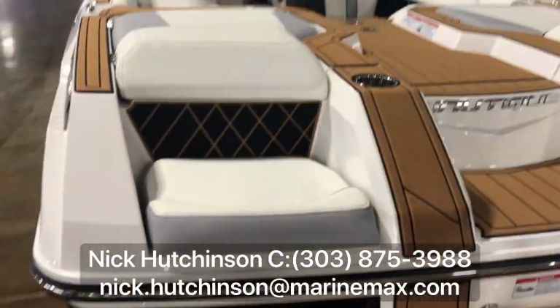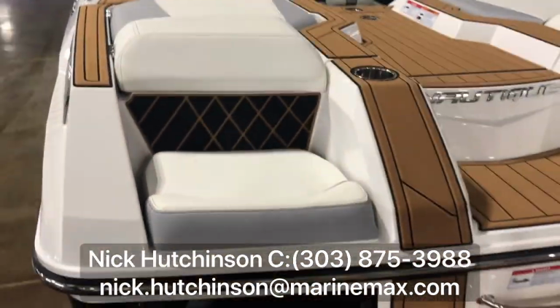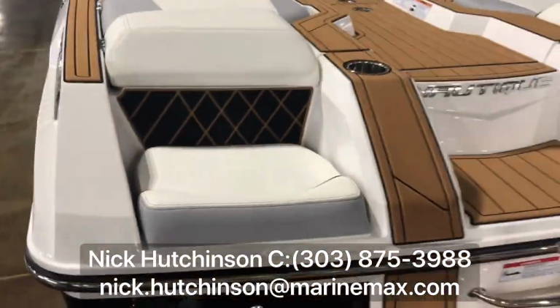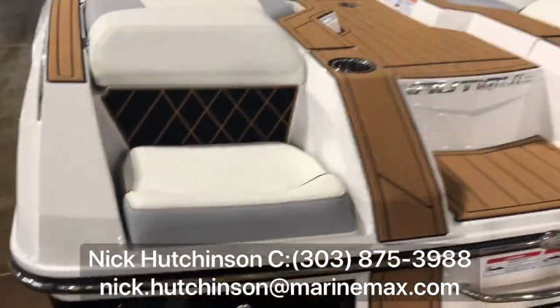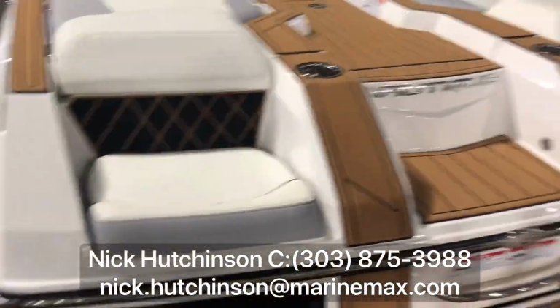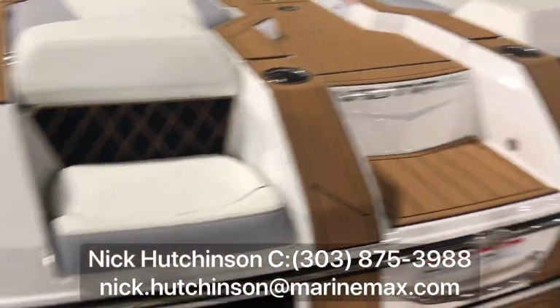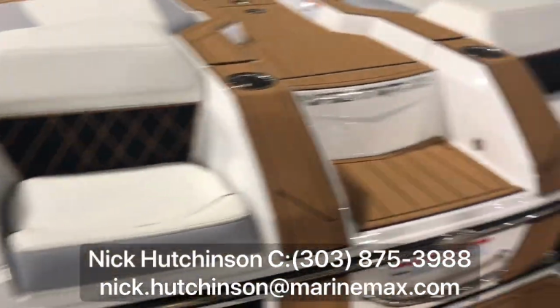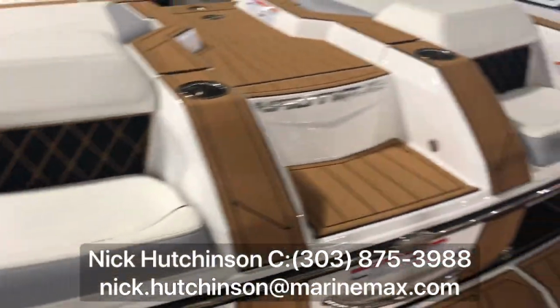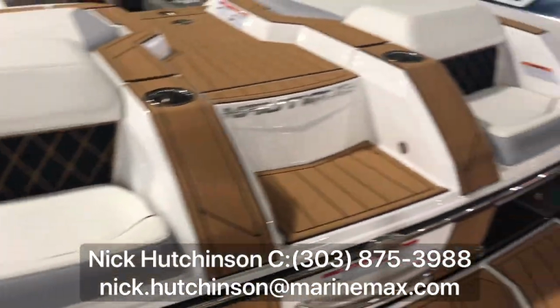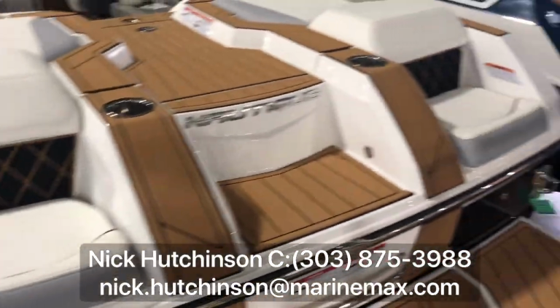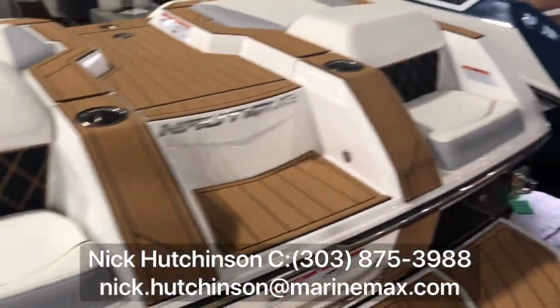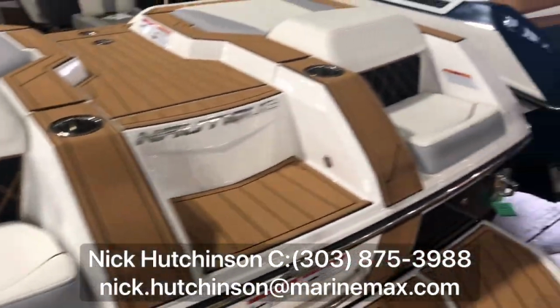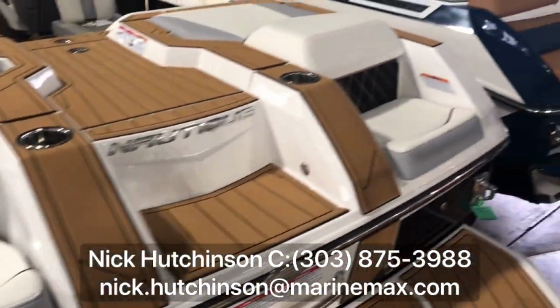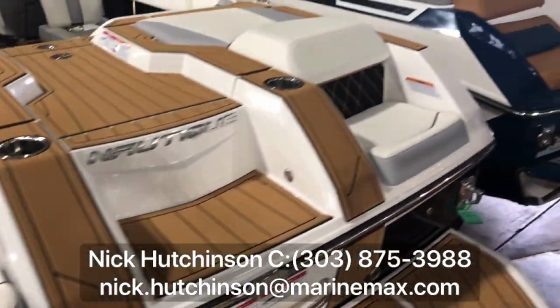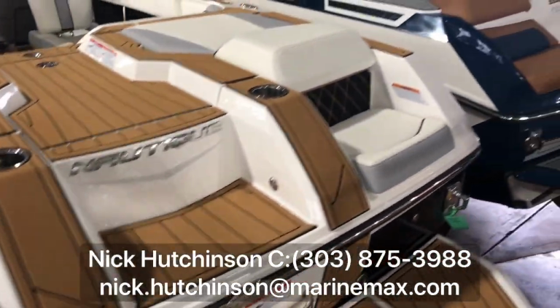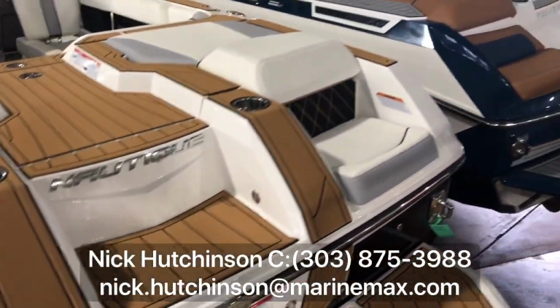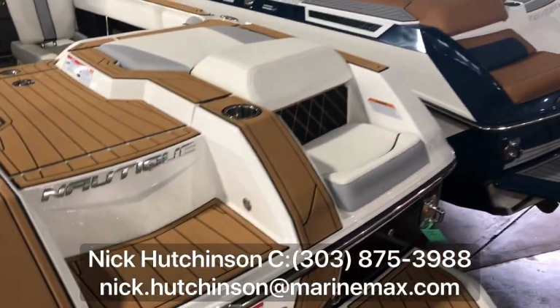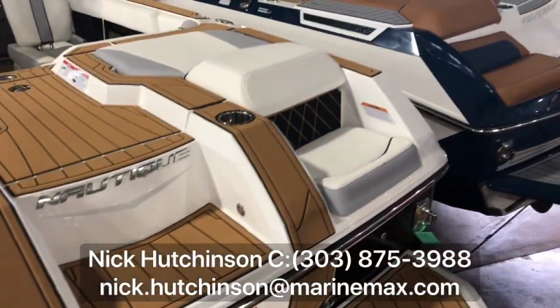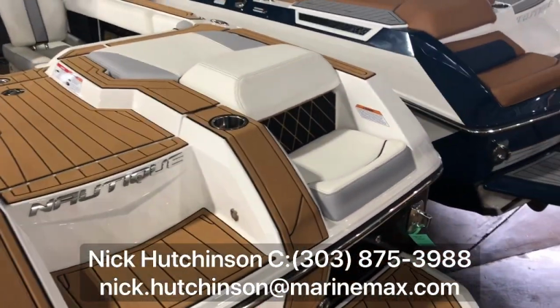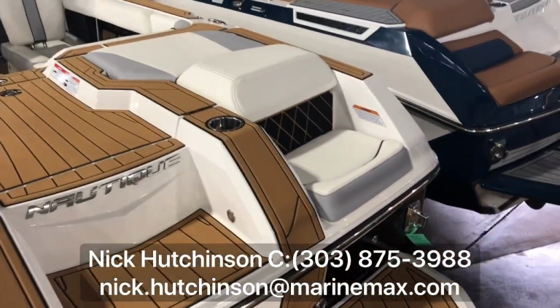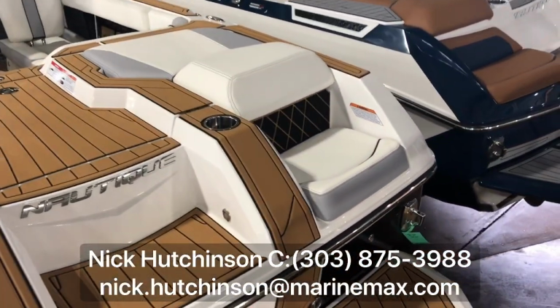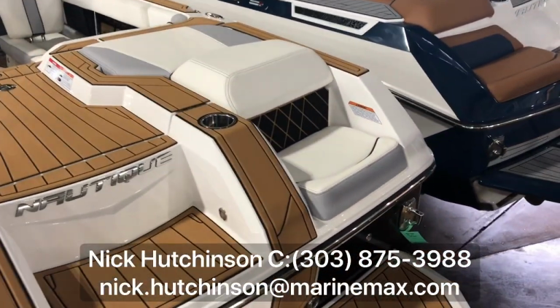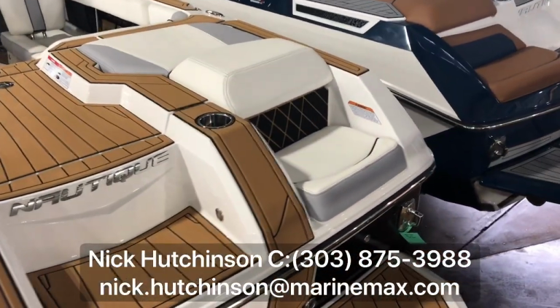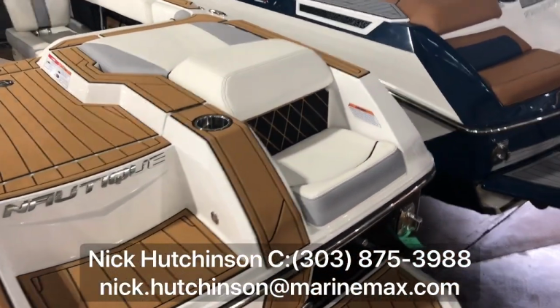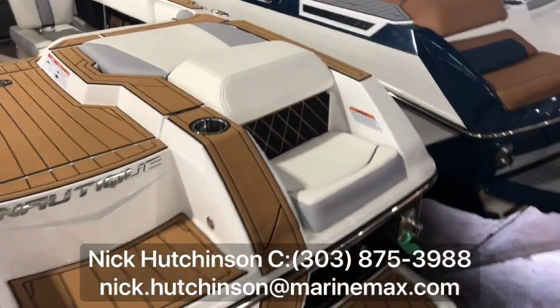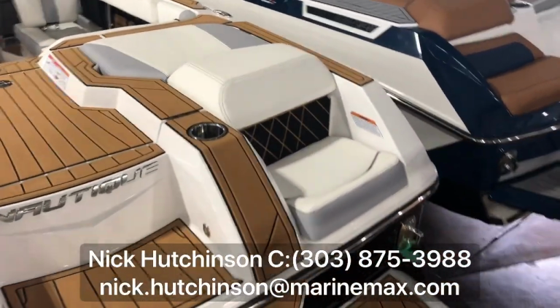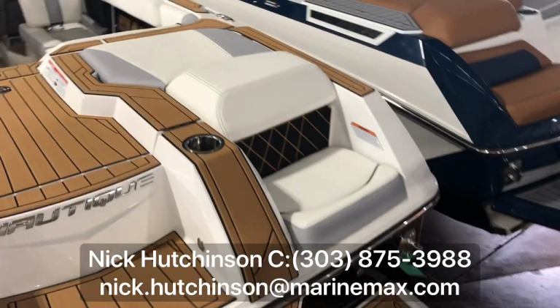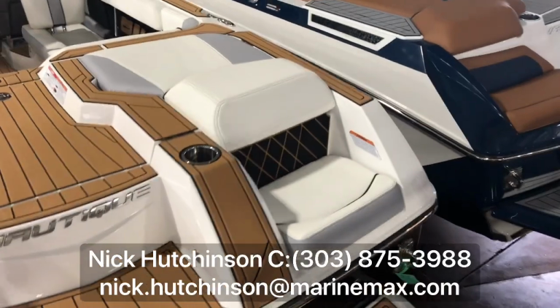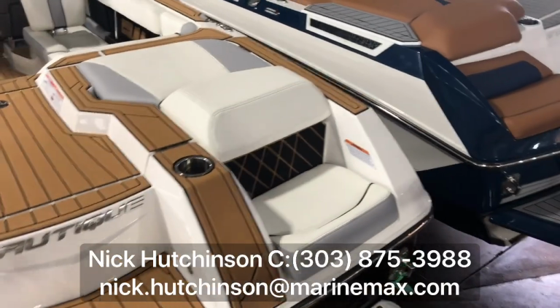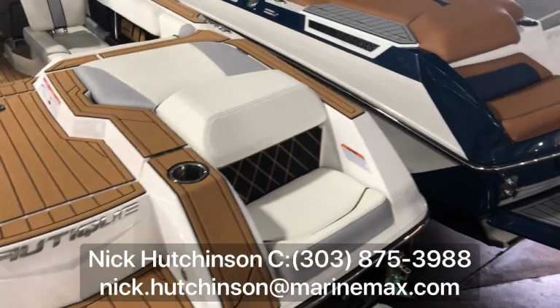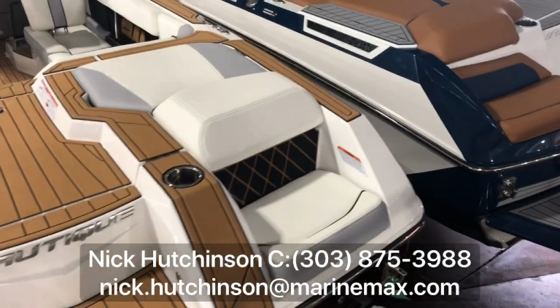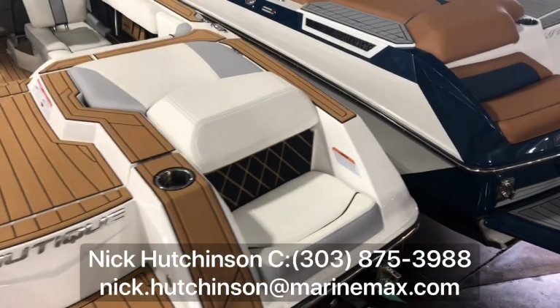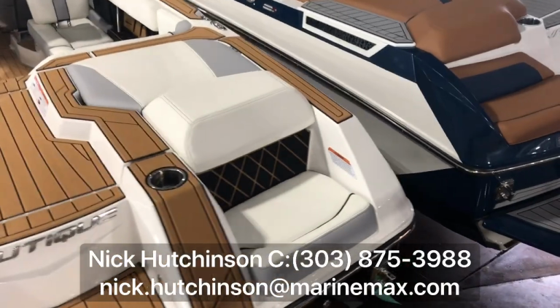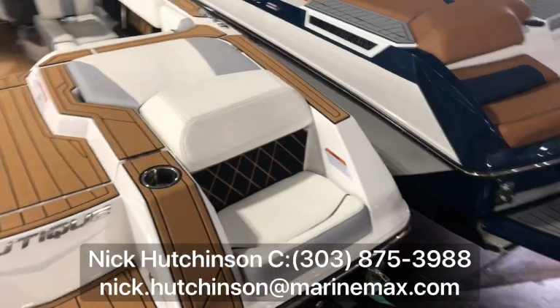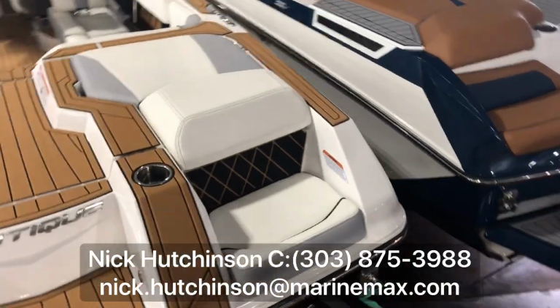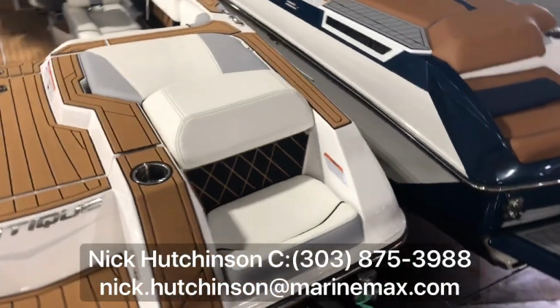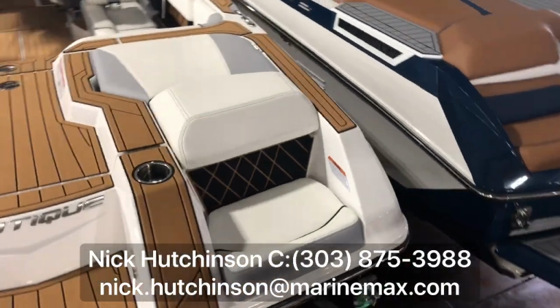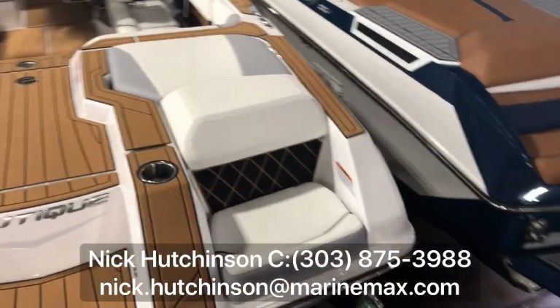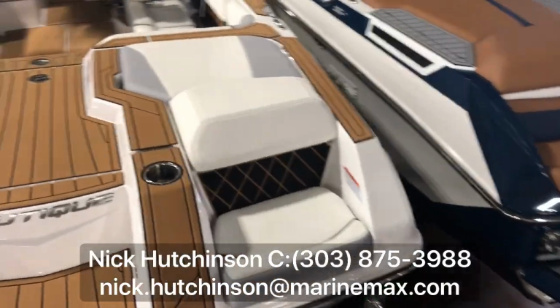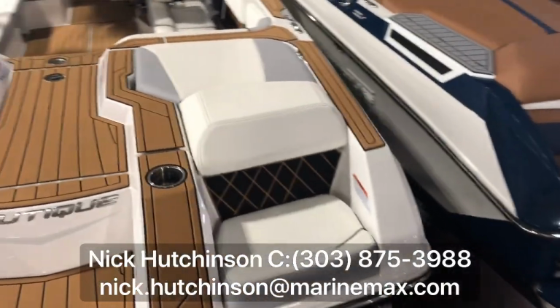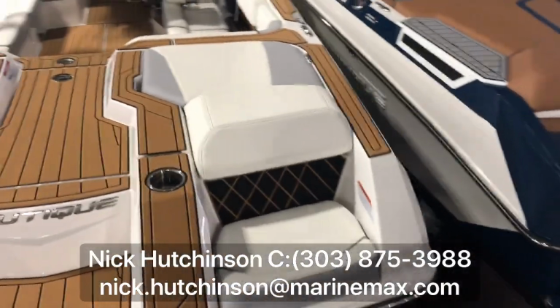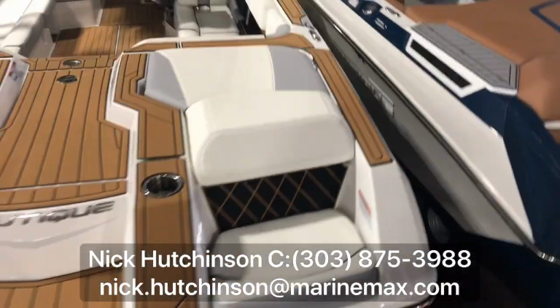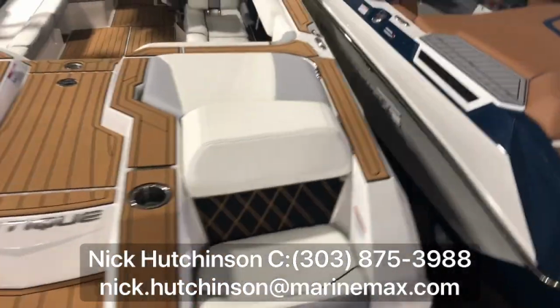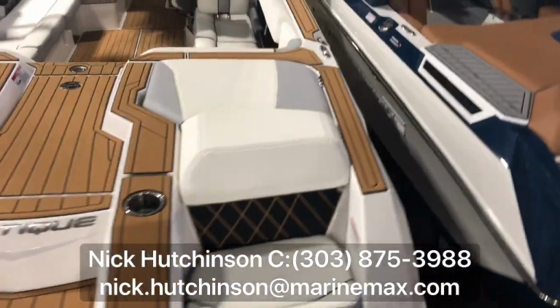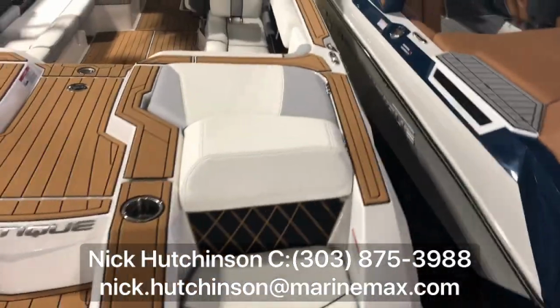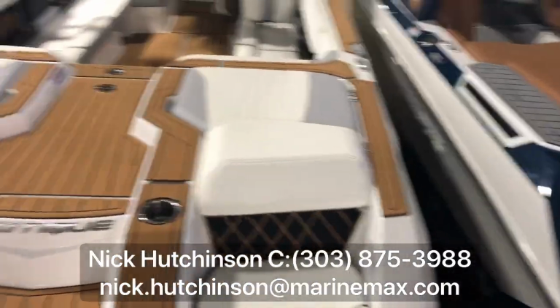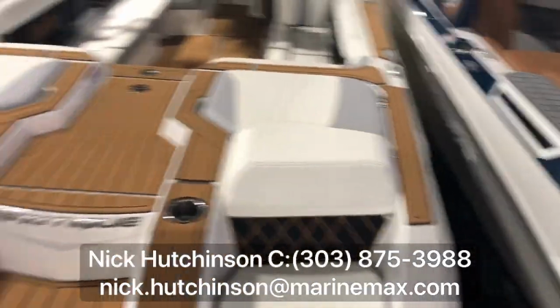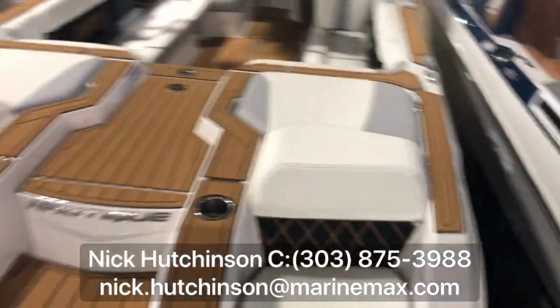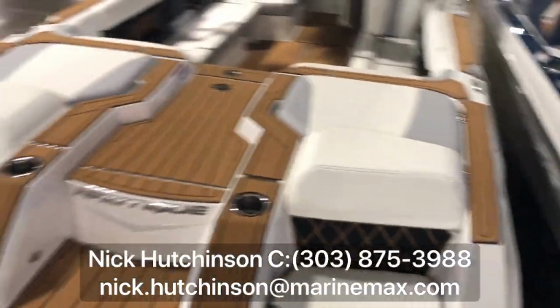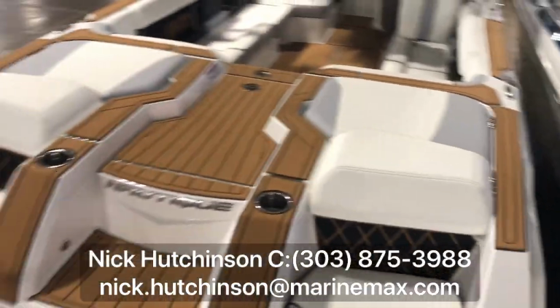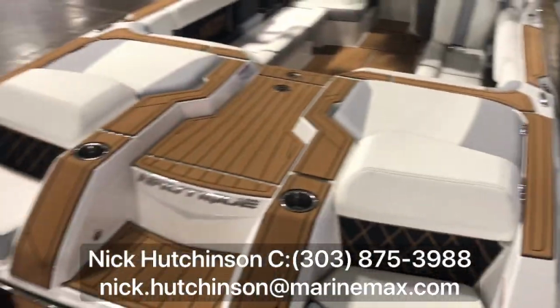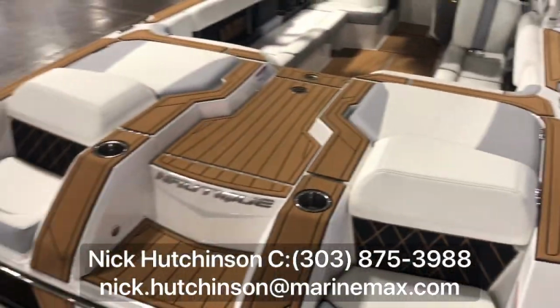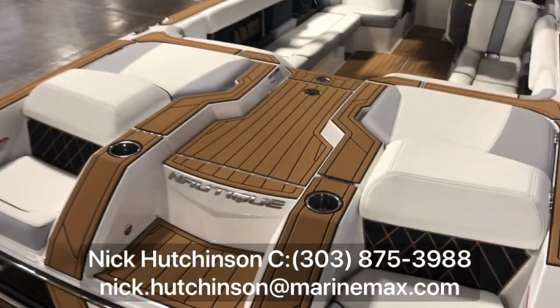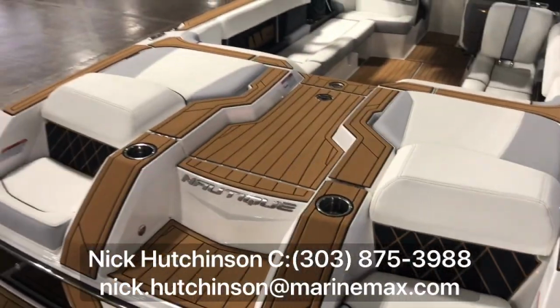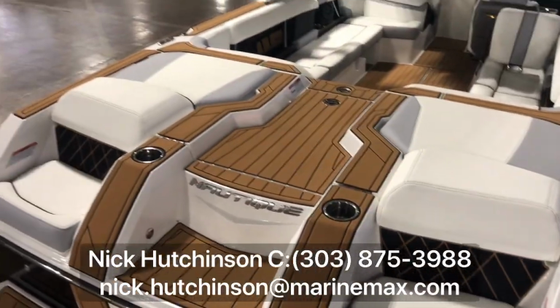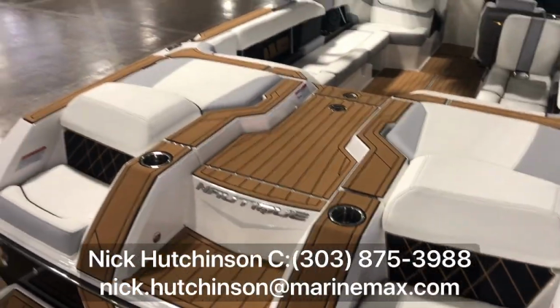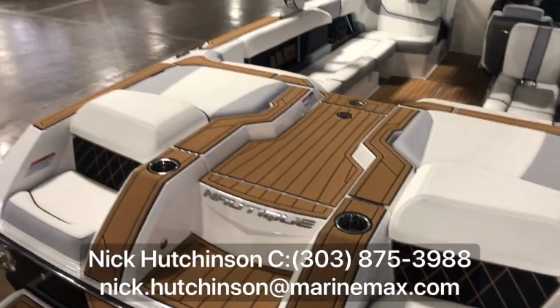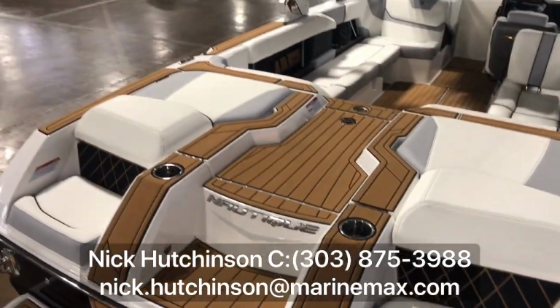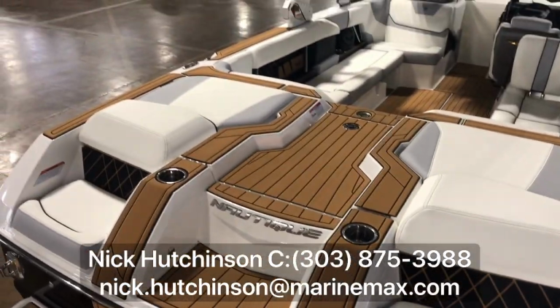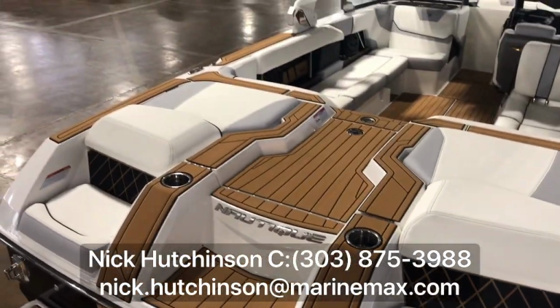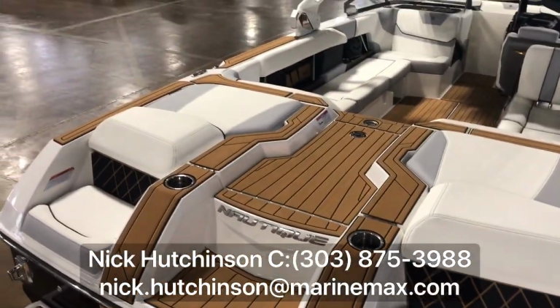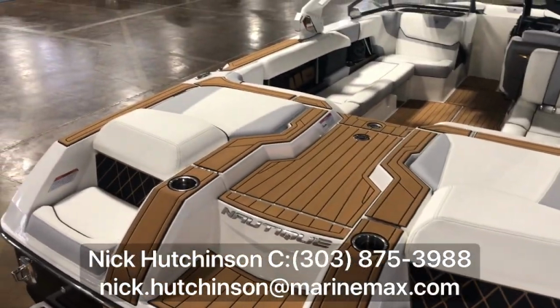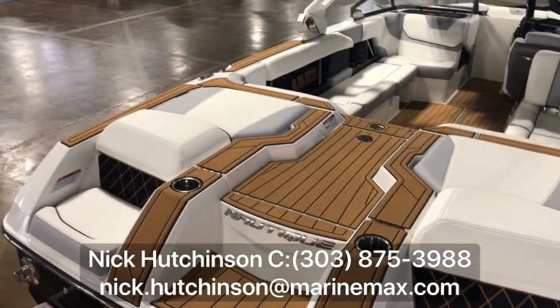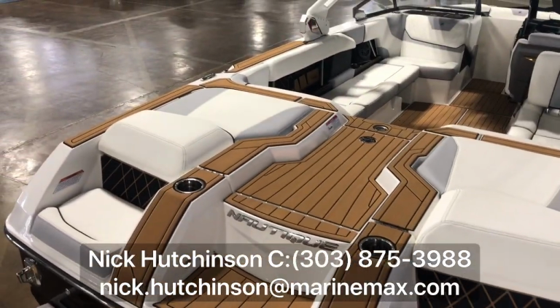Two cool little seats here on the back, so when you're surfing with friends you can sit right back there next to them, talk, and help out with the rope.